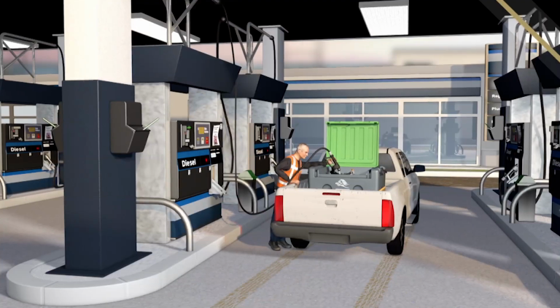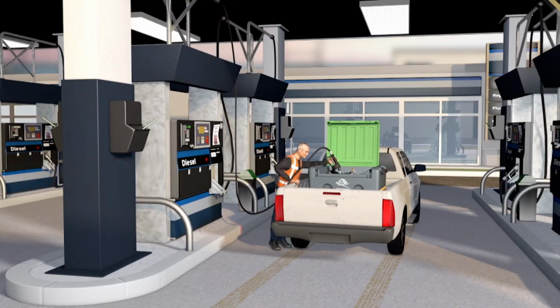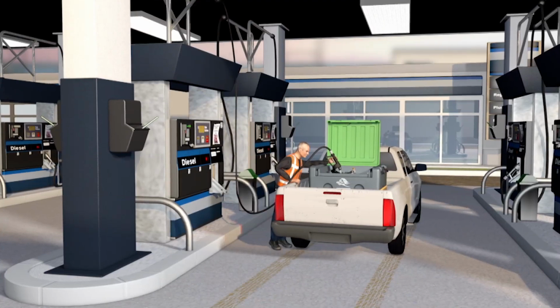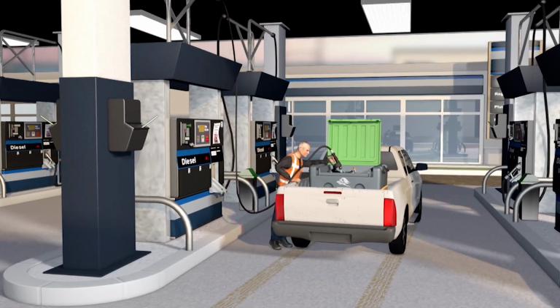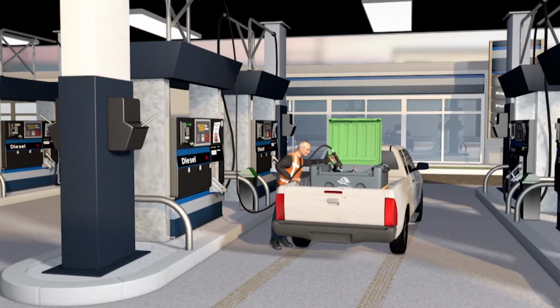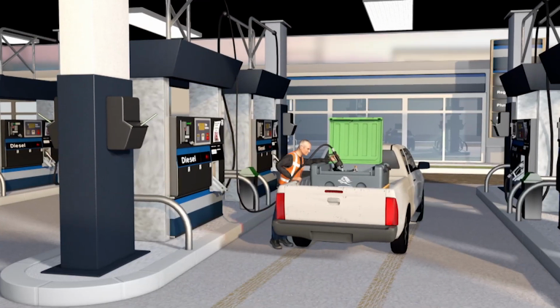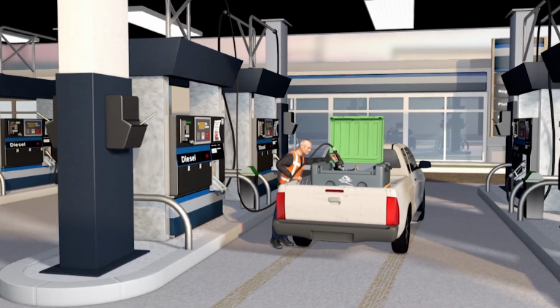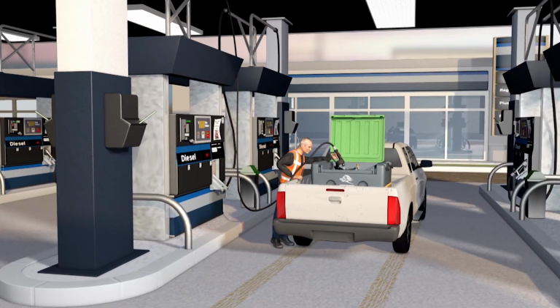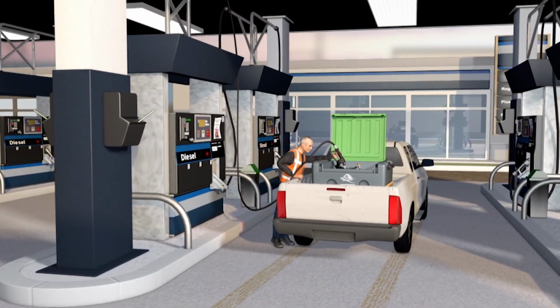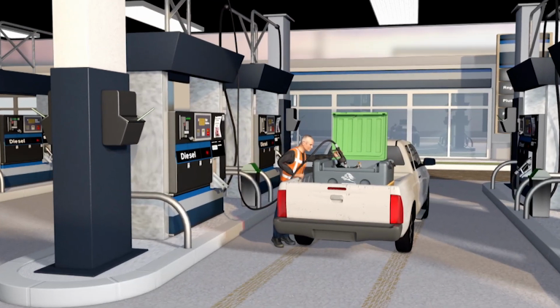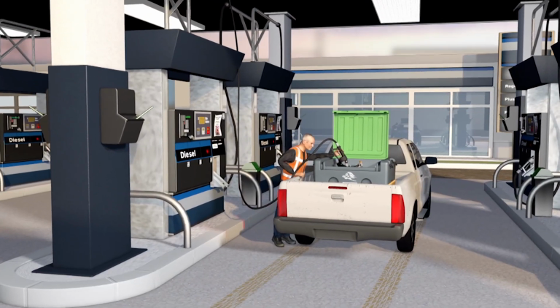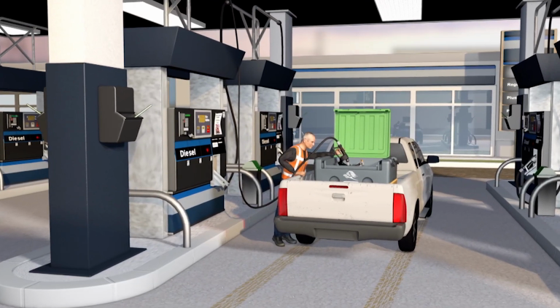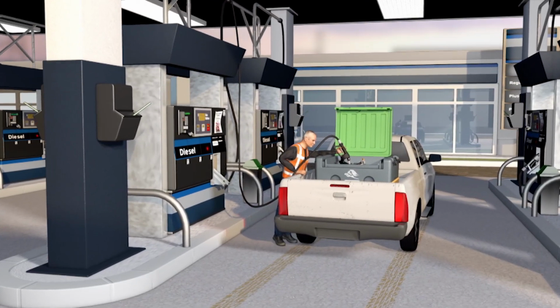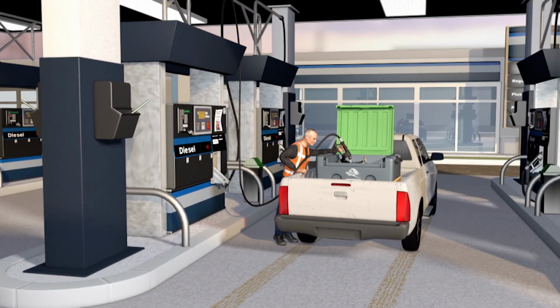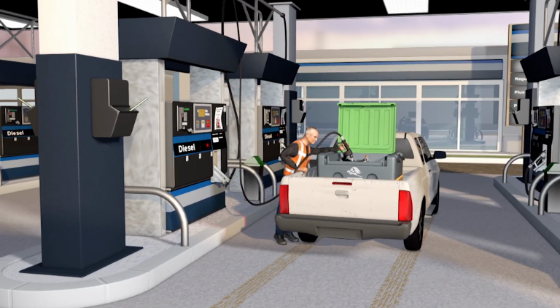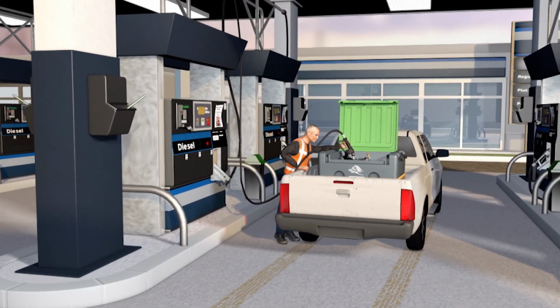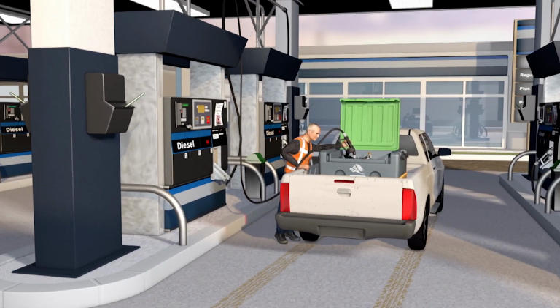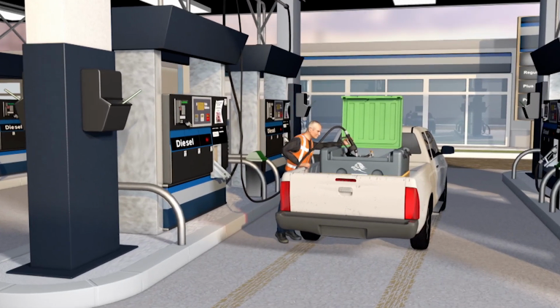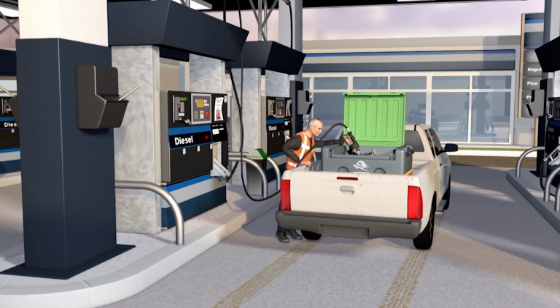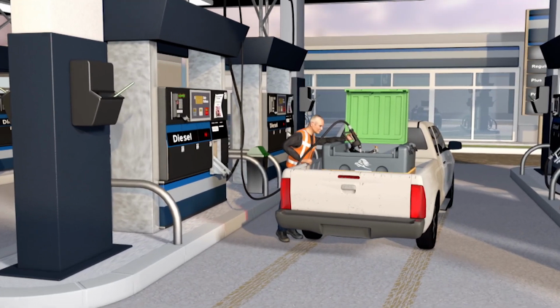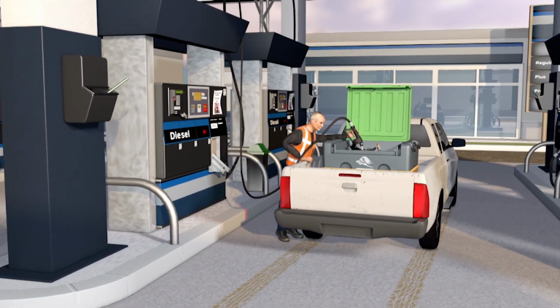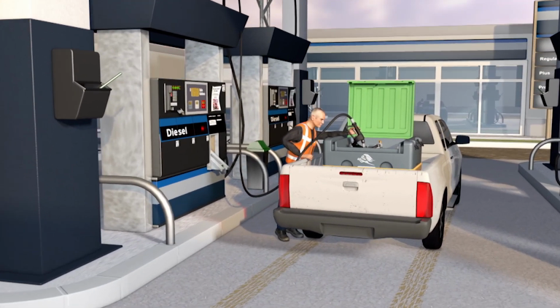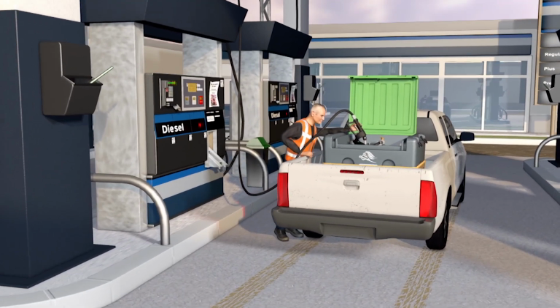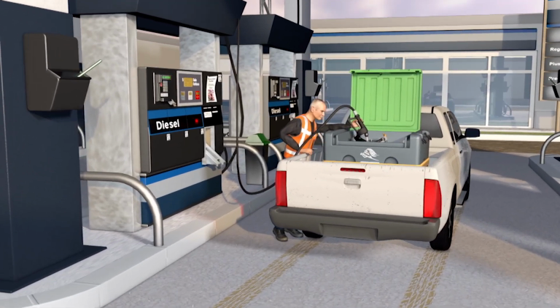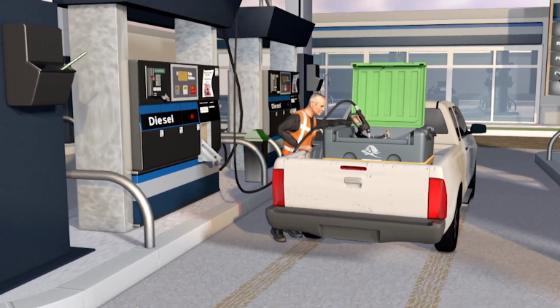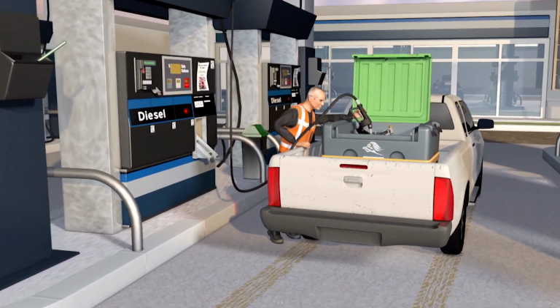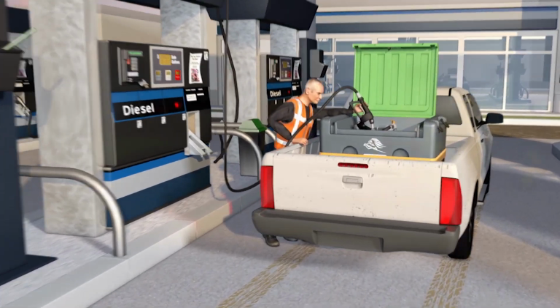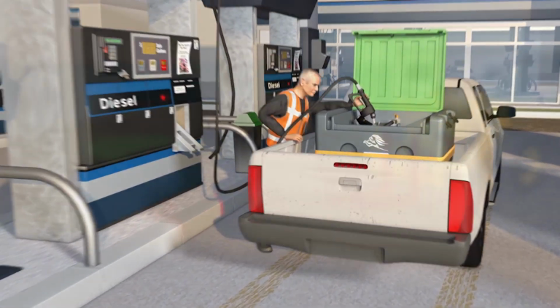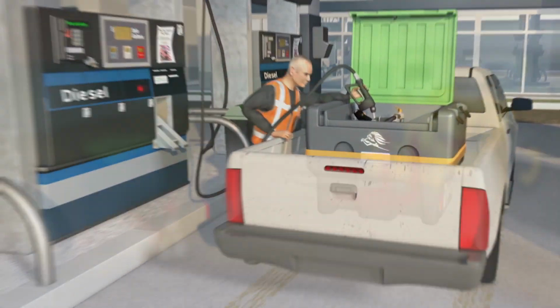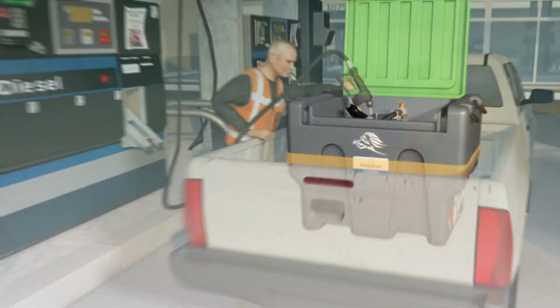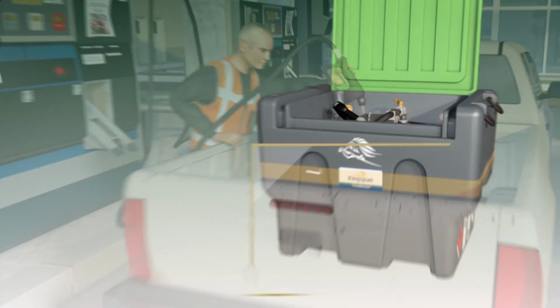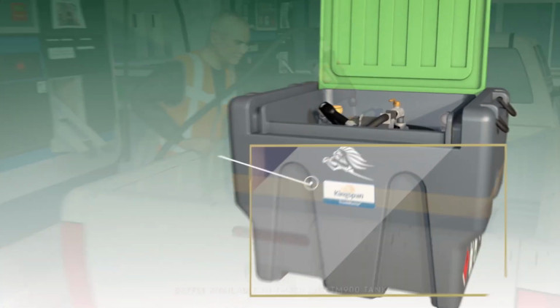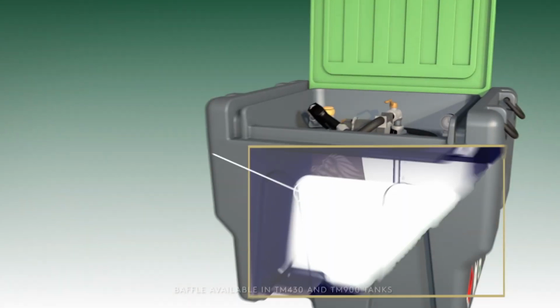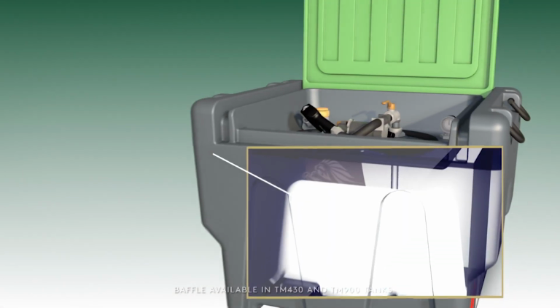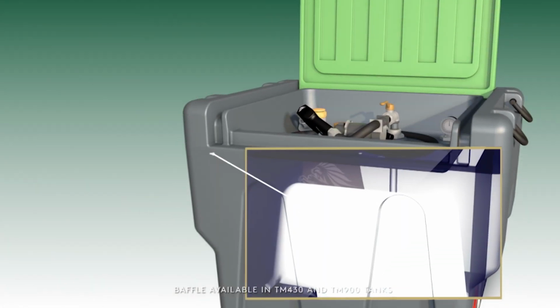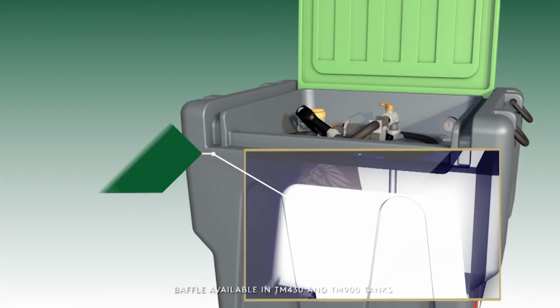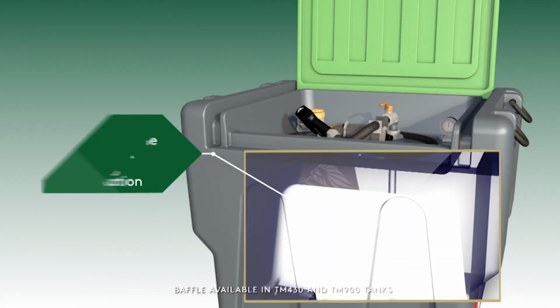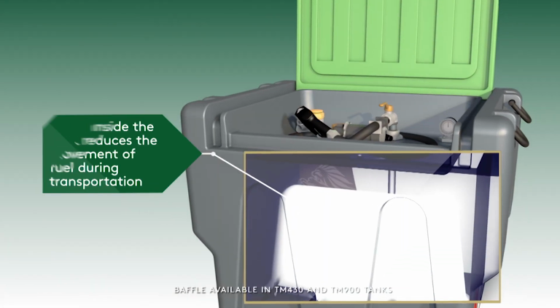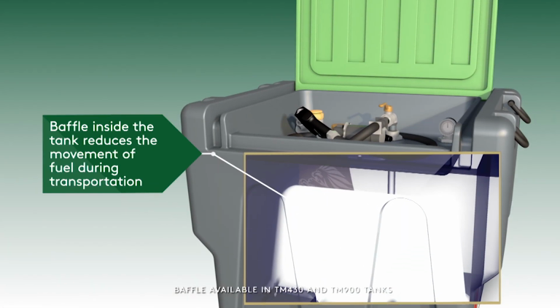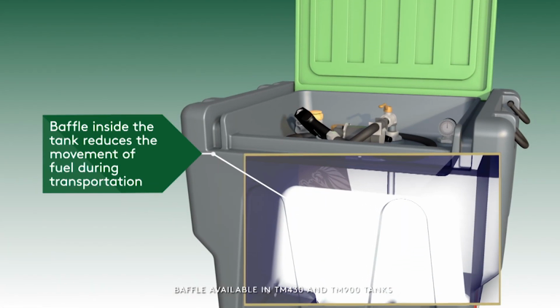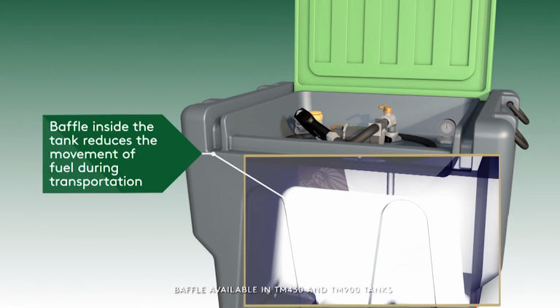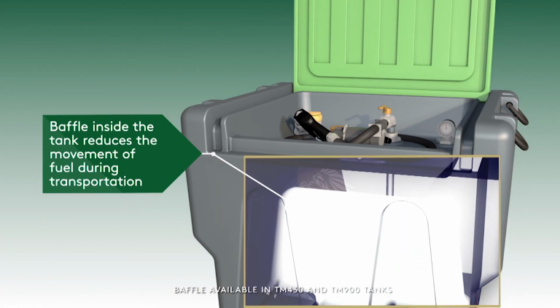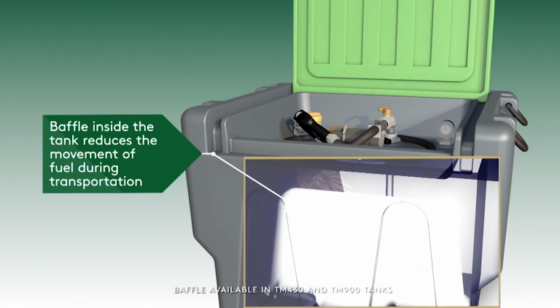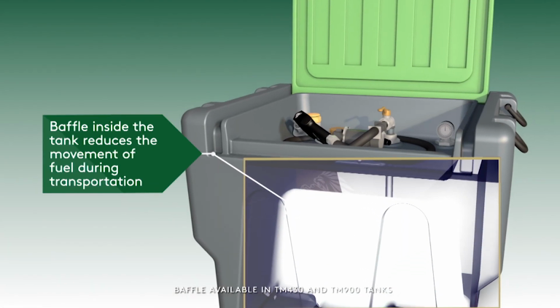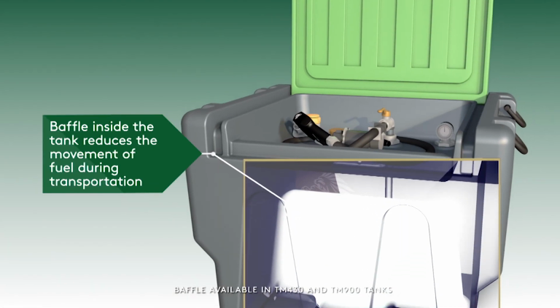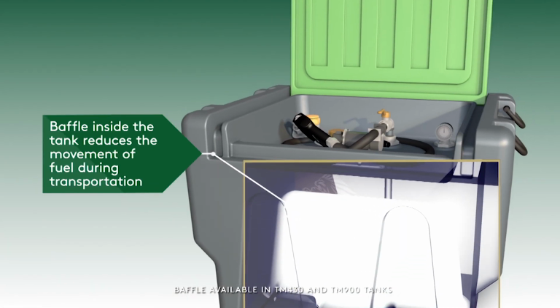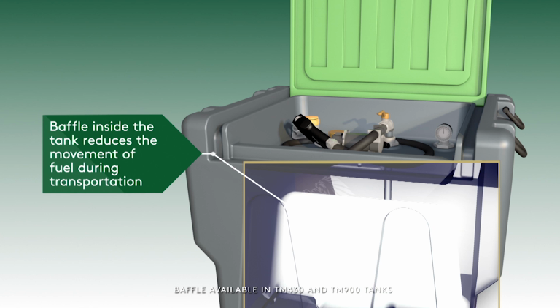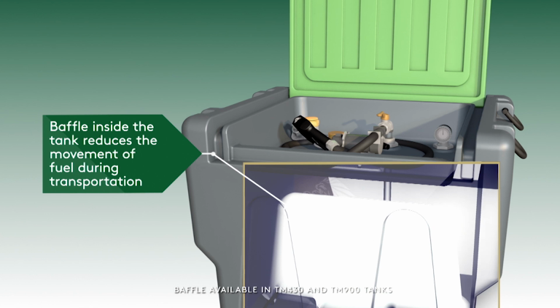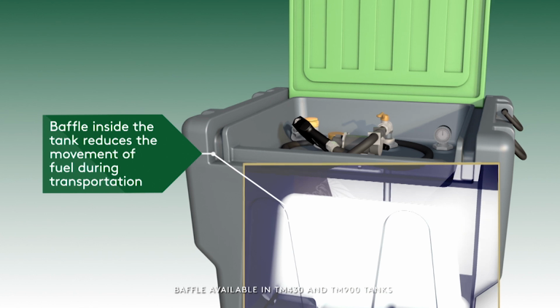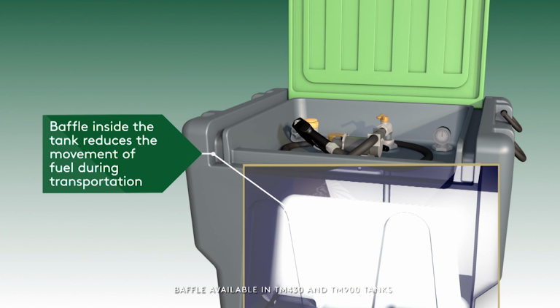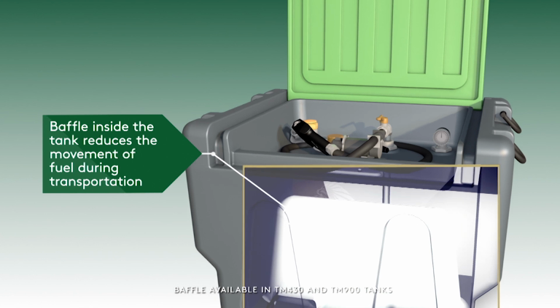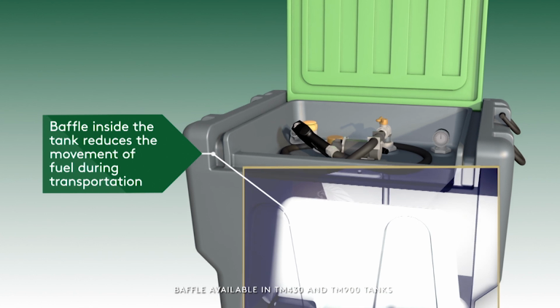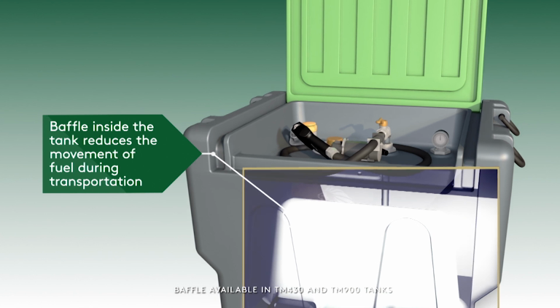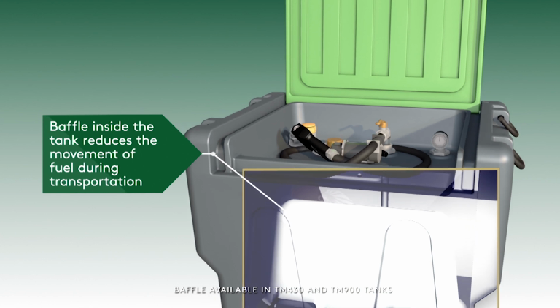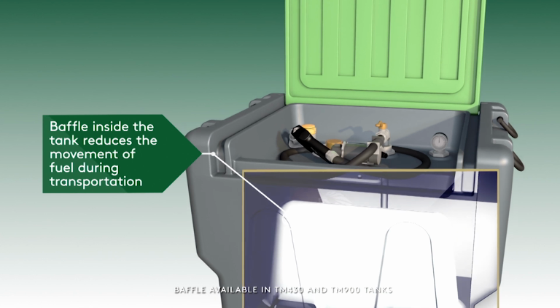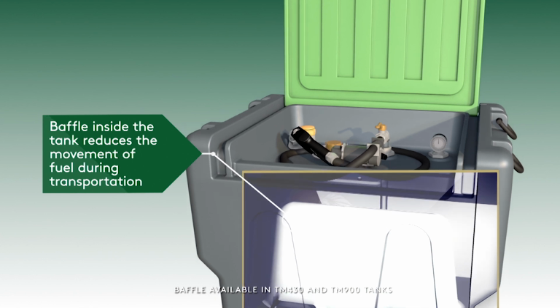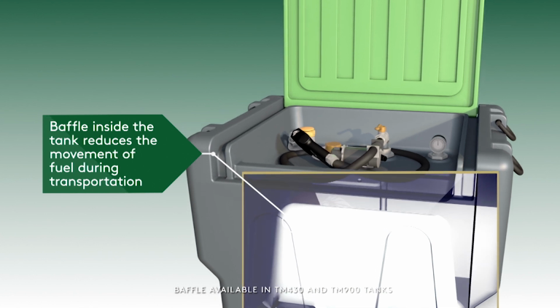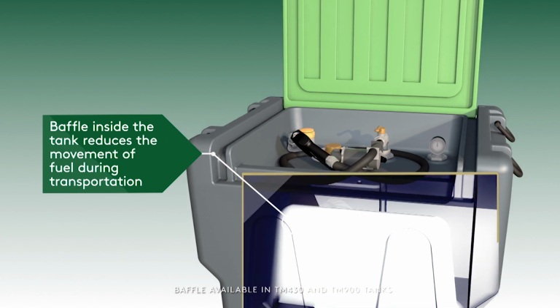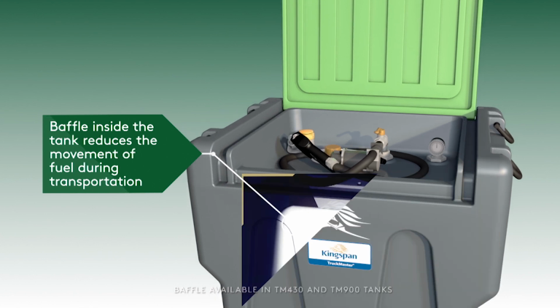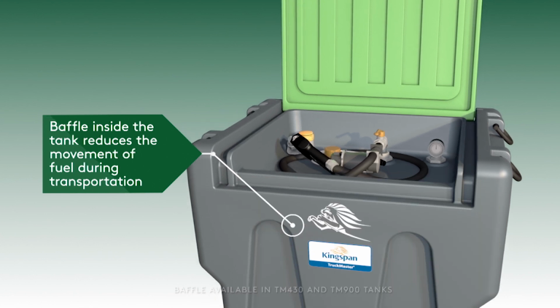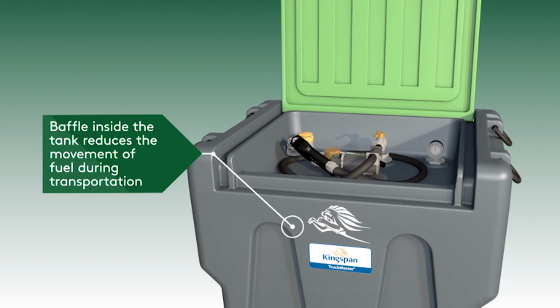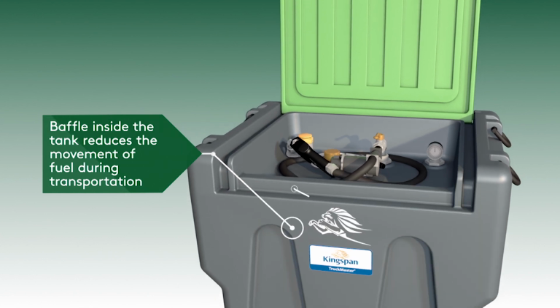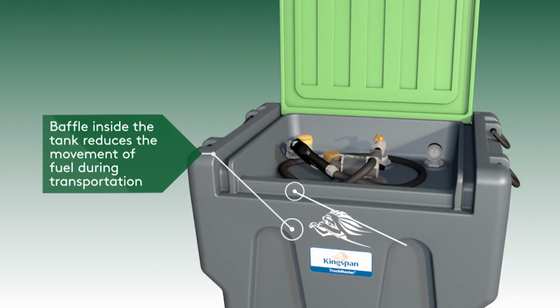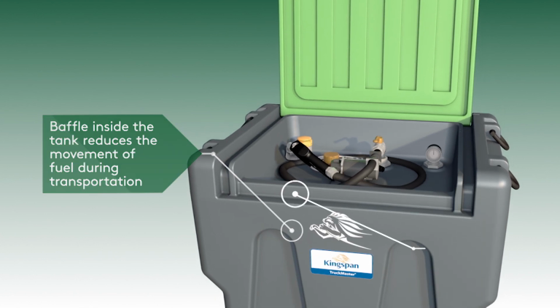The truck master can be refilled at any normal fuel pump, and a built-in baffle wall reduces liquid movement in transit to maximize safety.